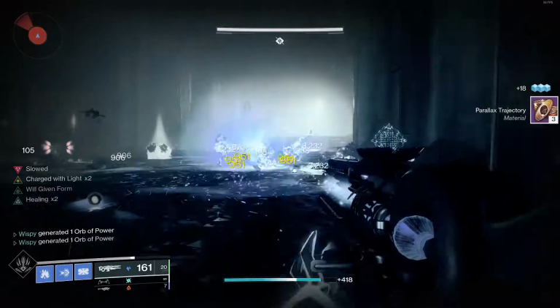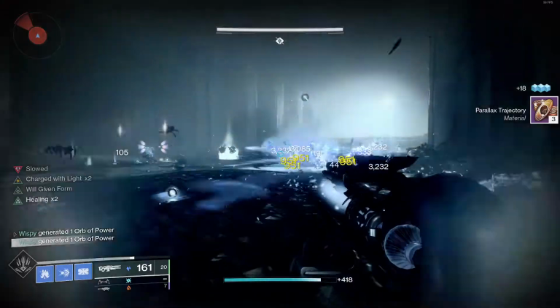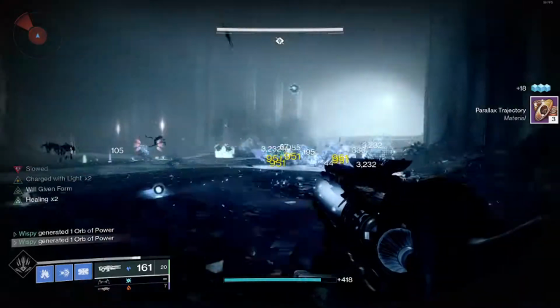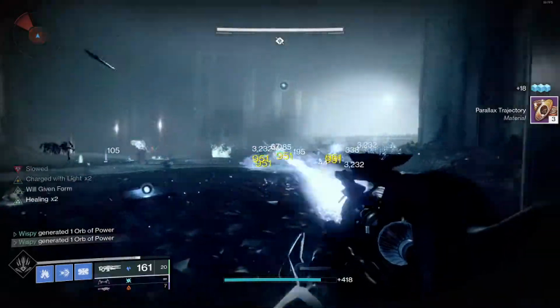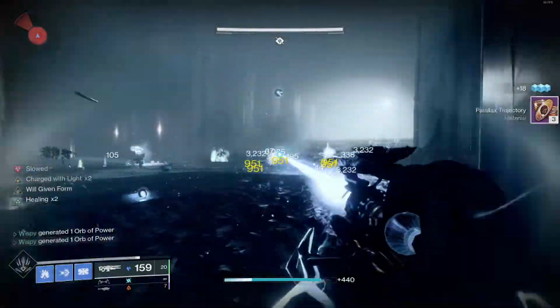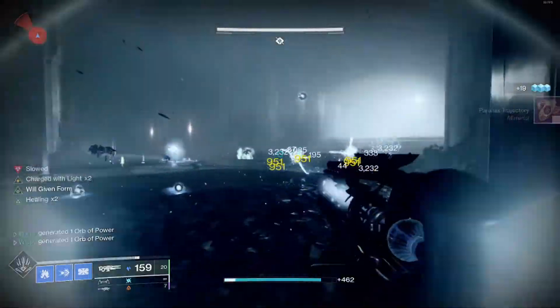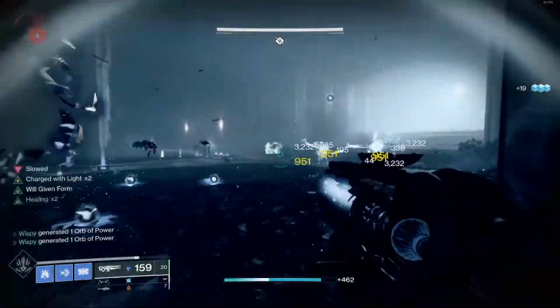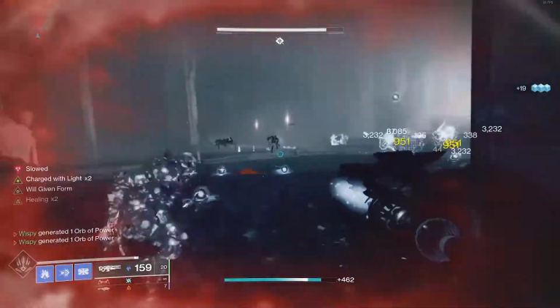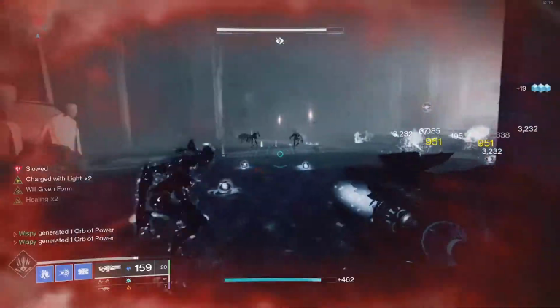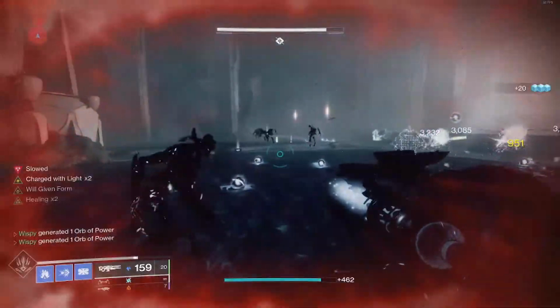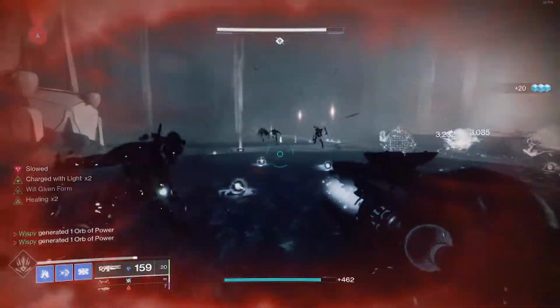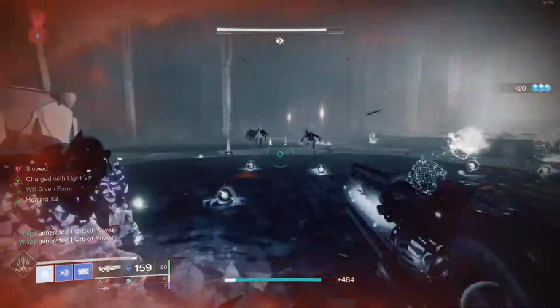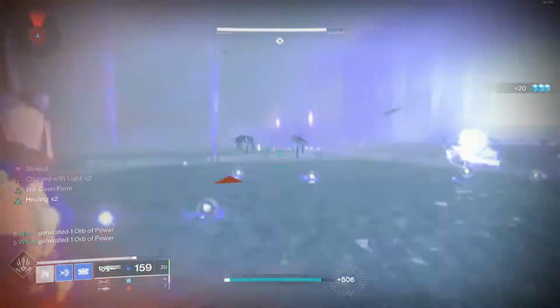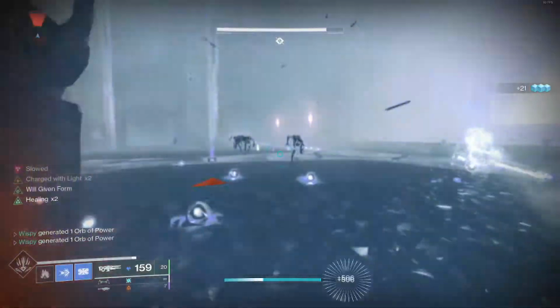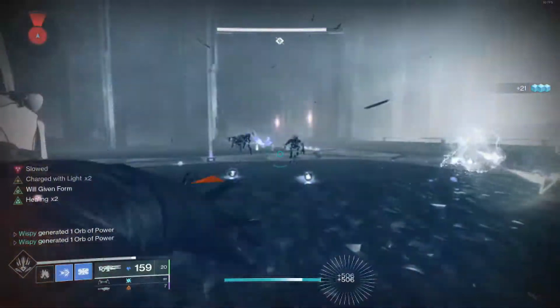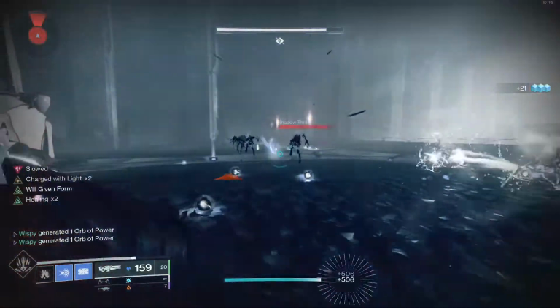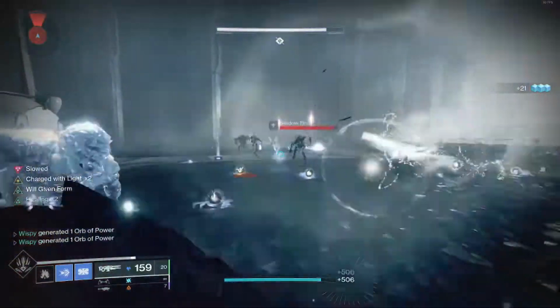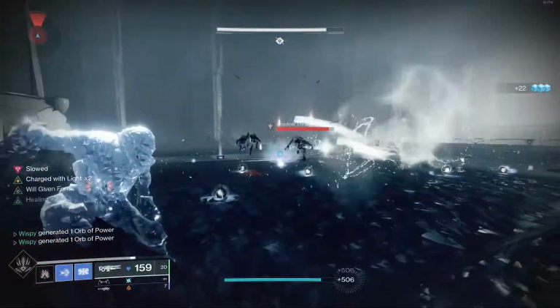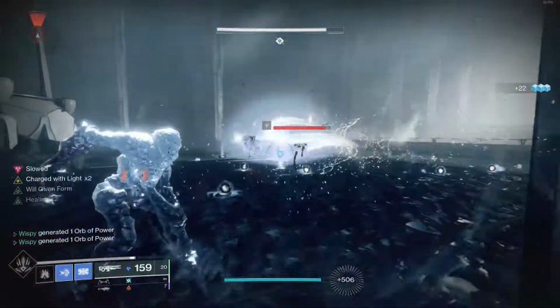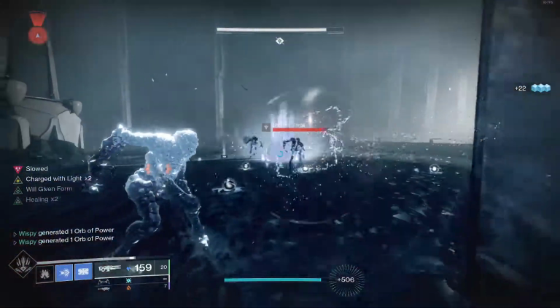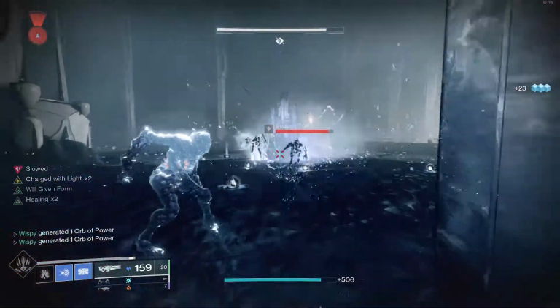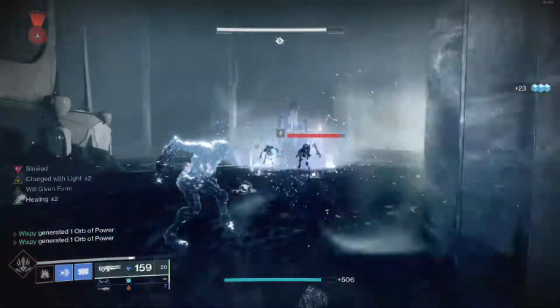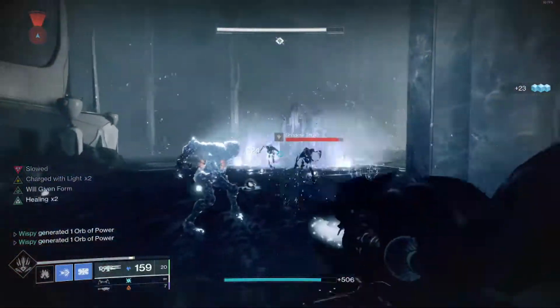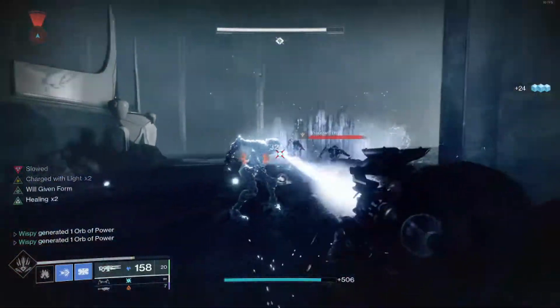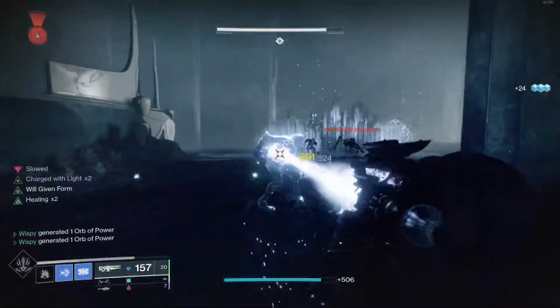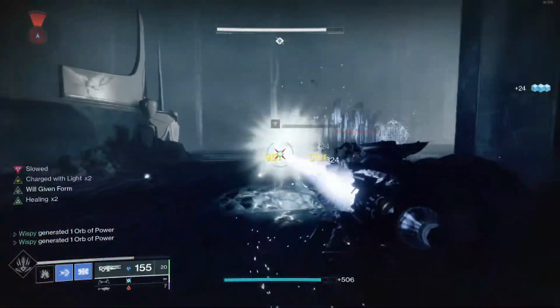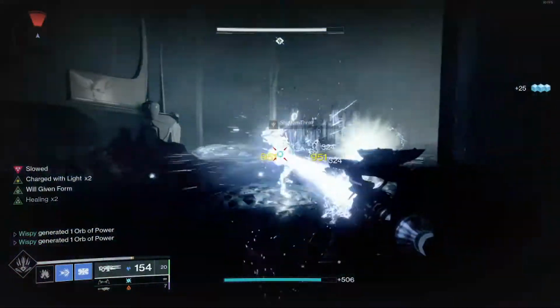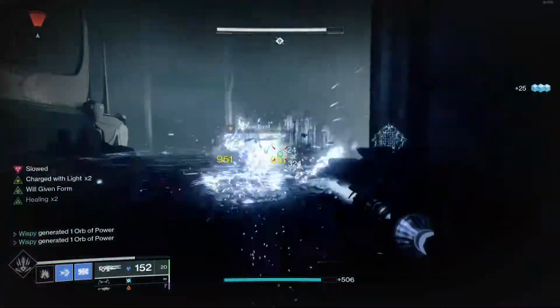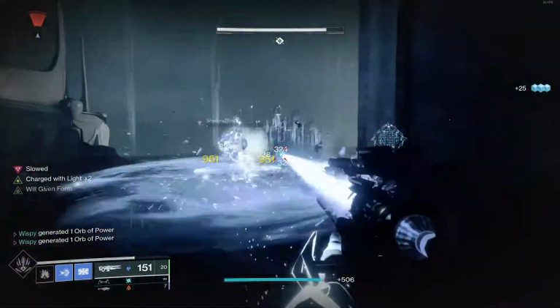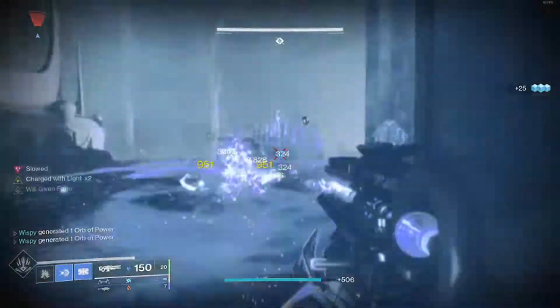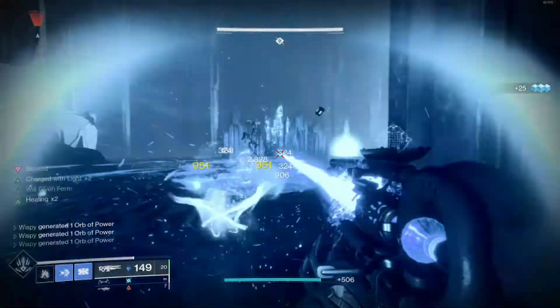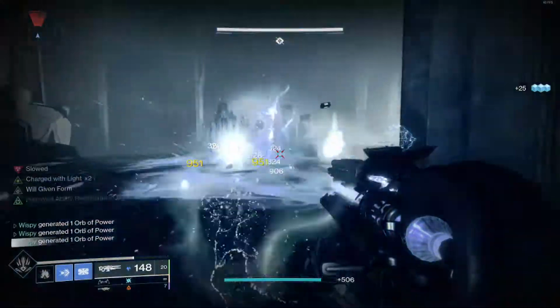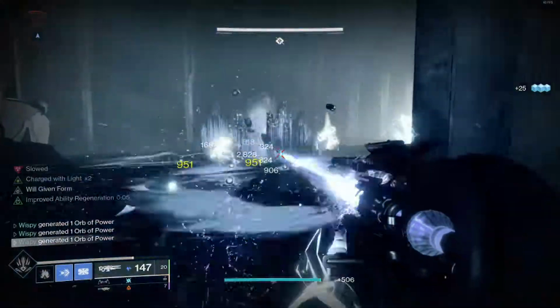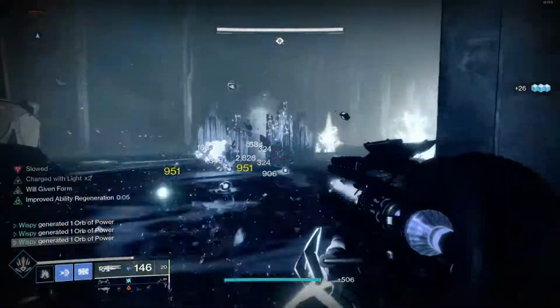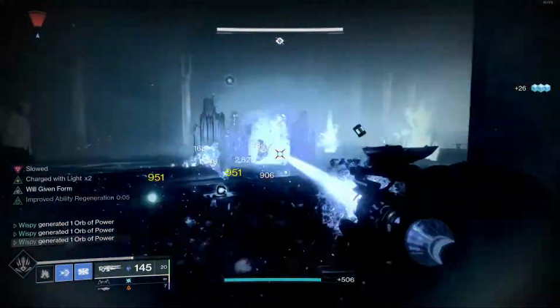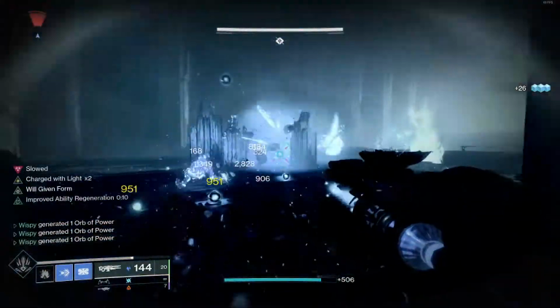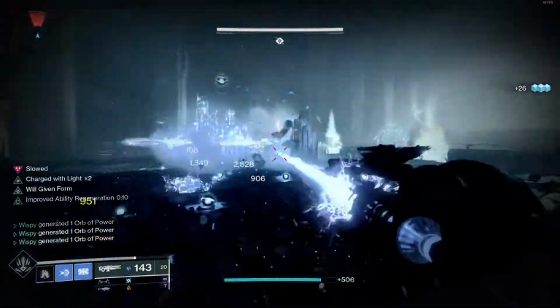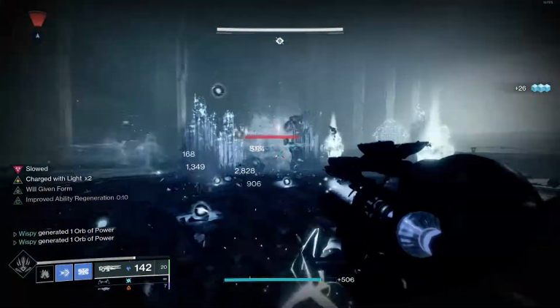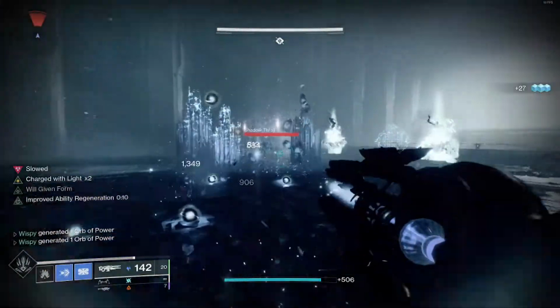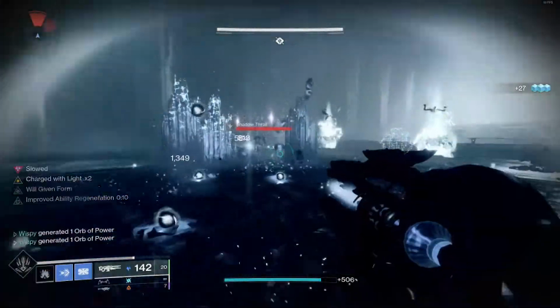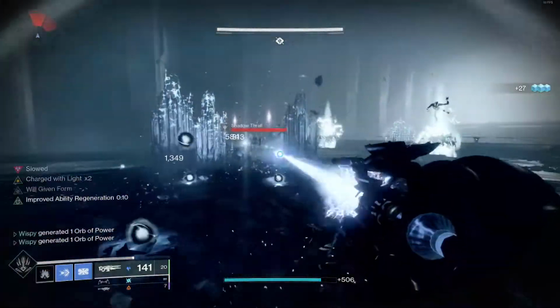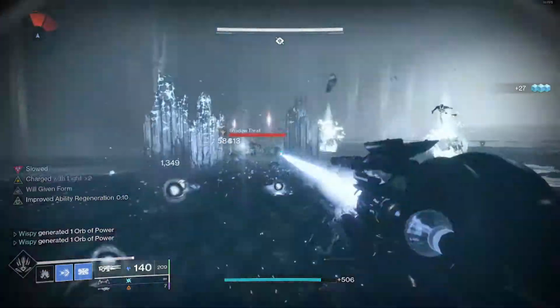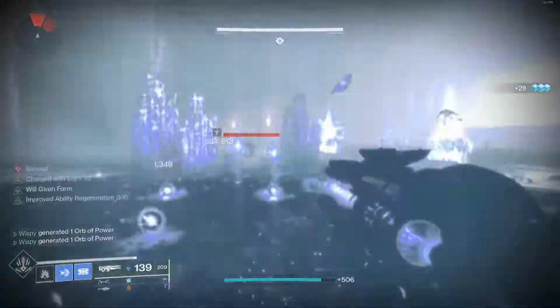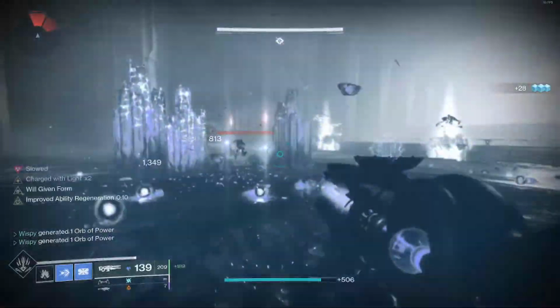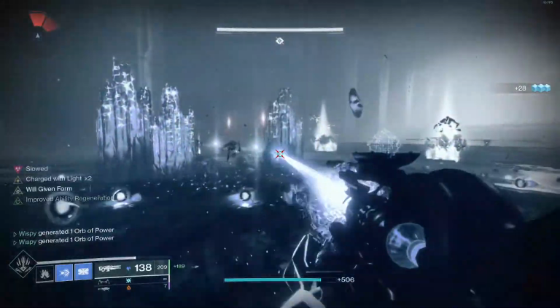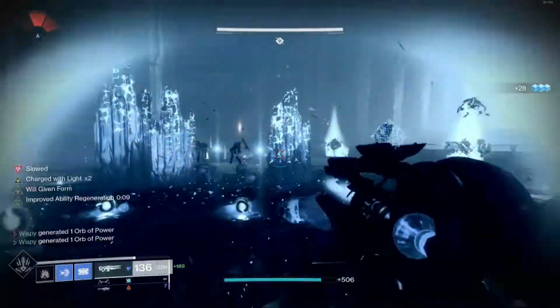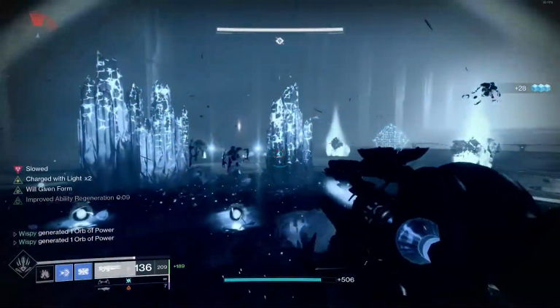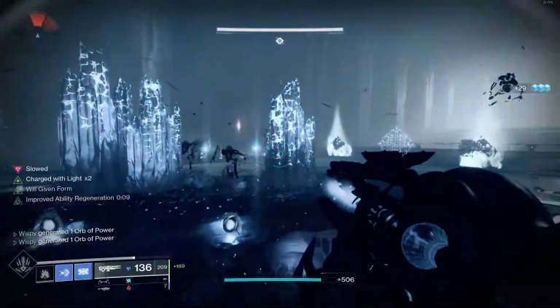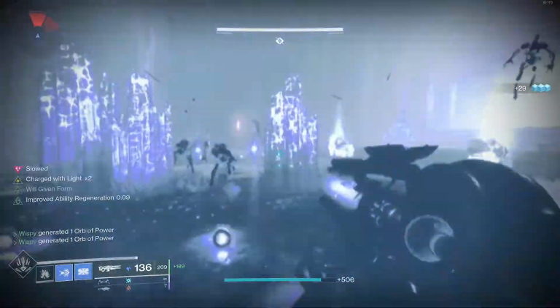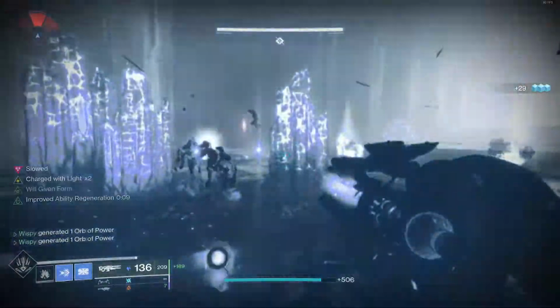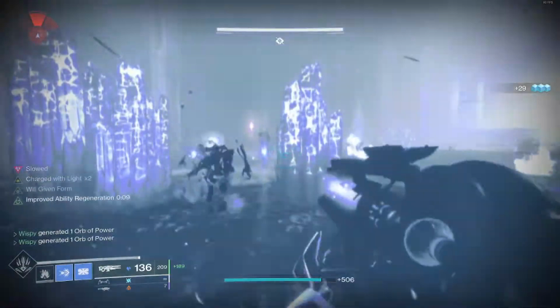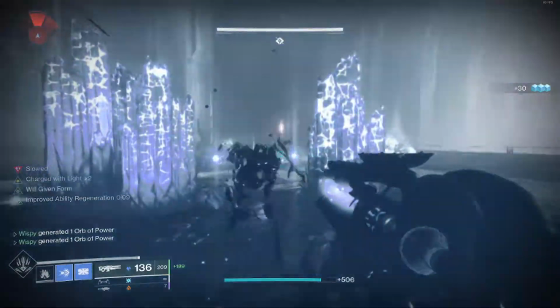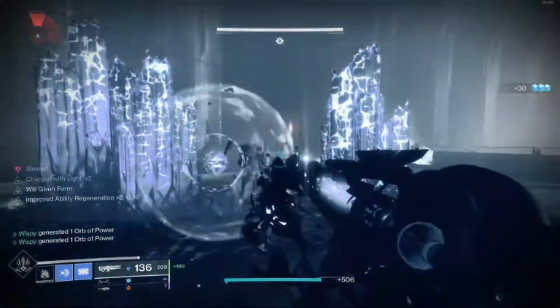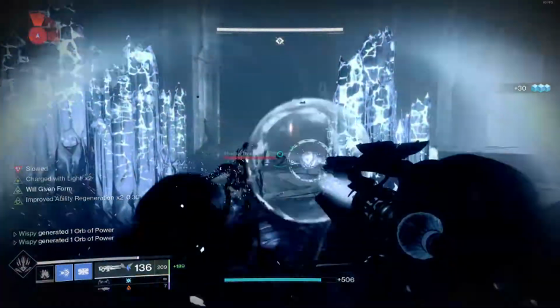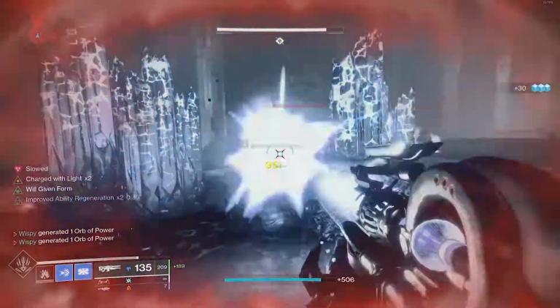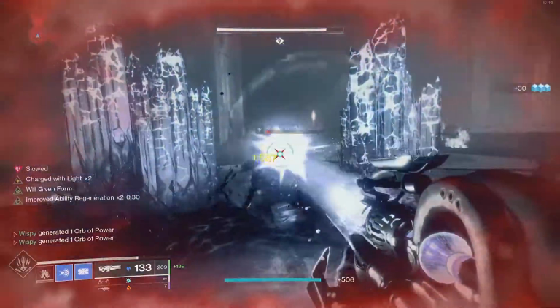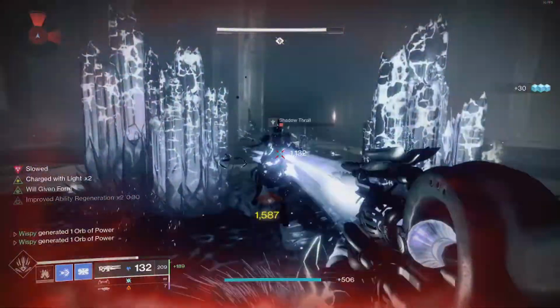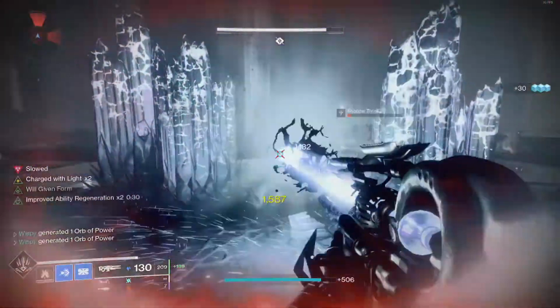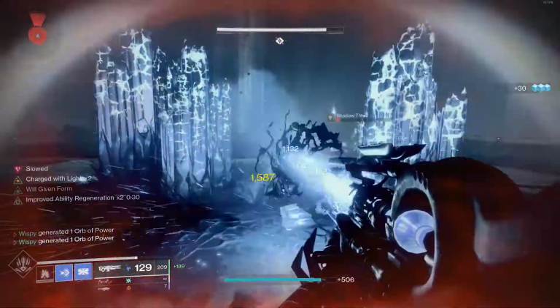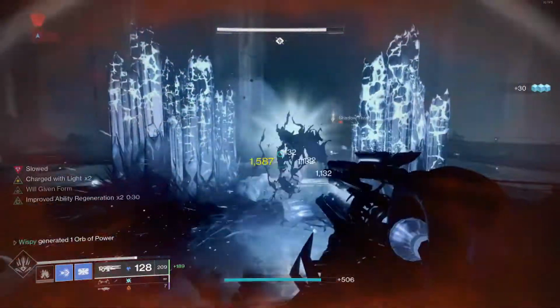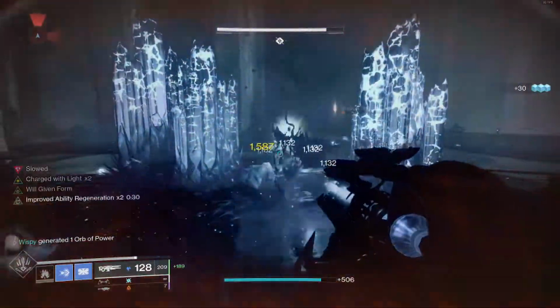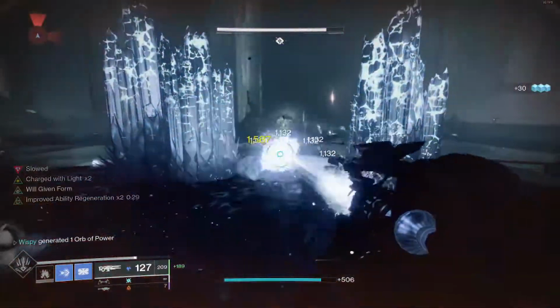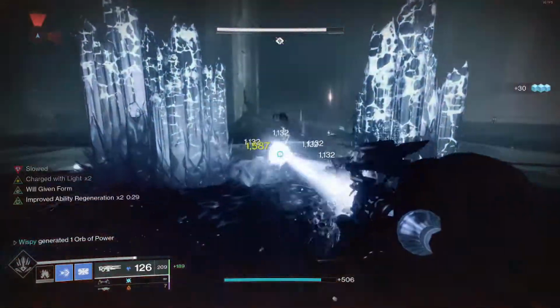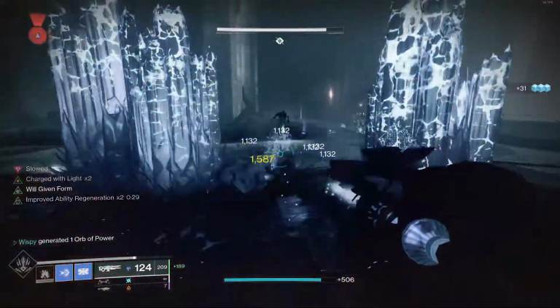So this Catalyst you can get from doing Astral Alignment. It's a random drop from the last chest.